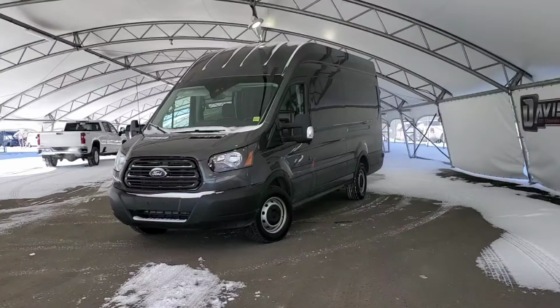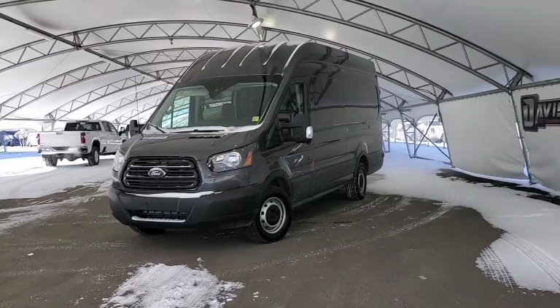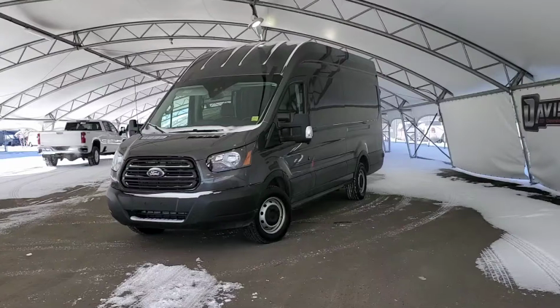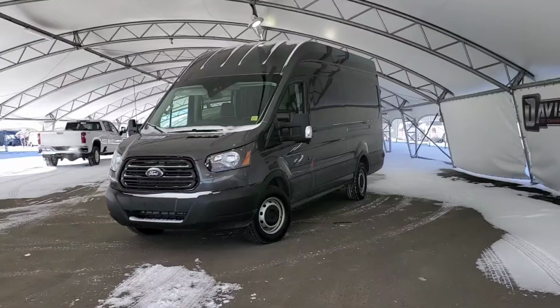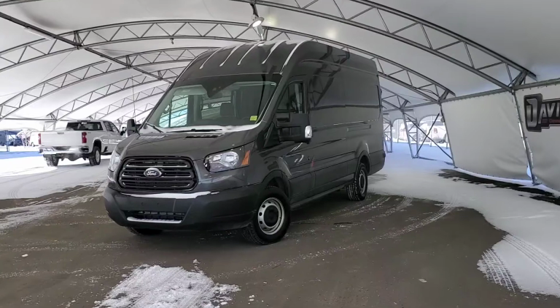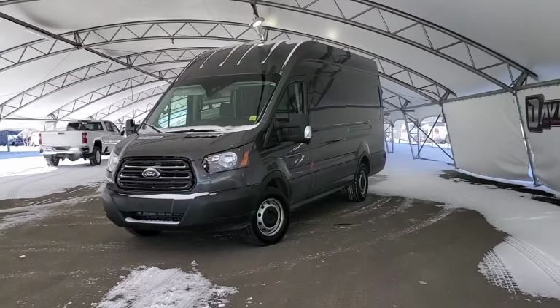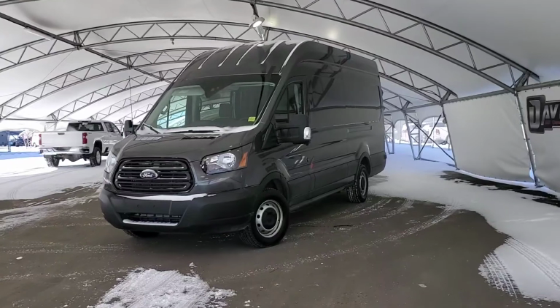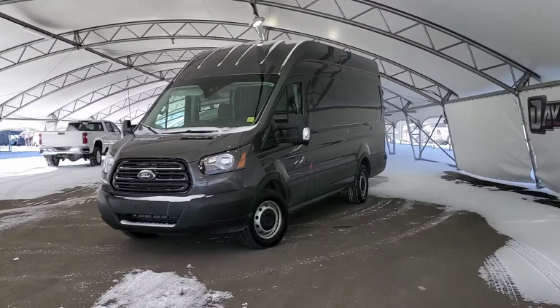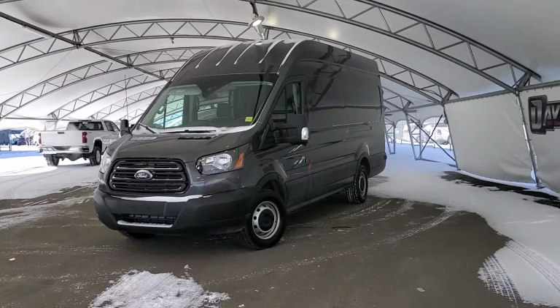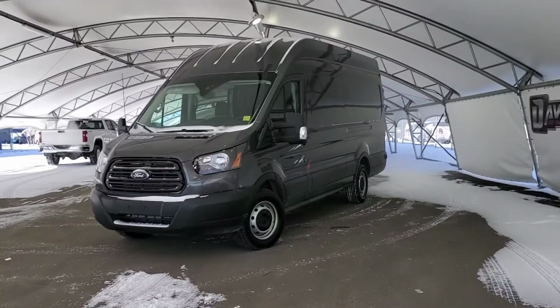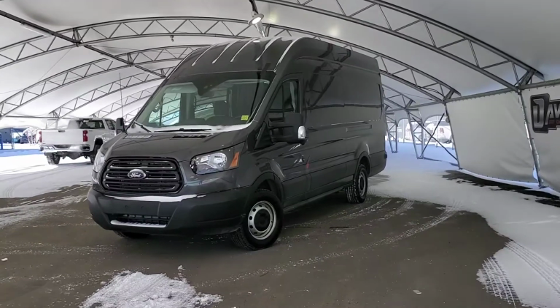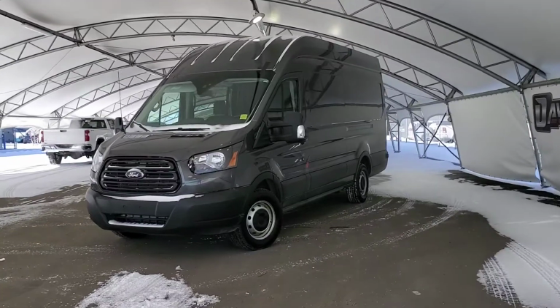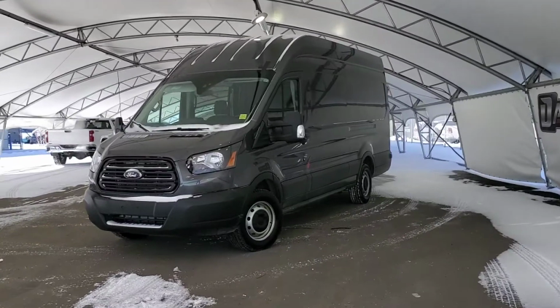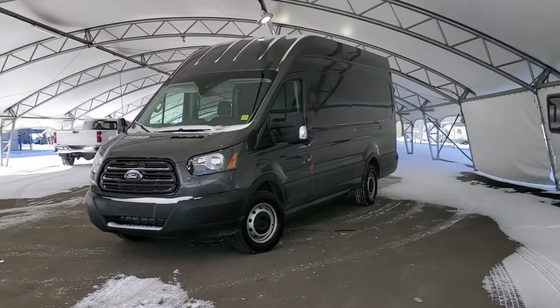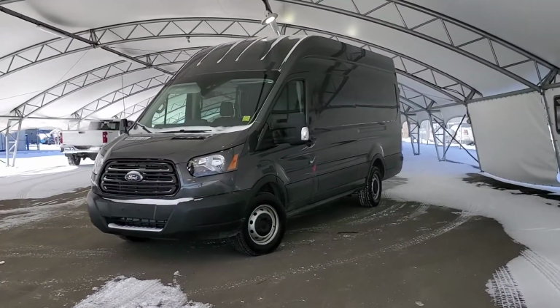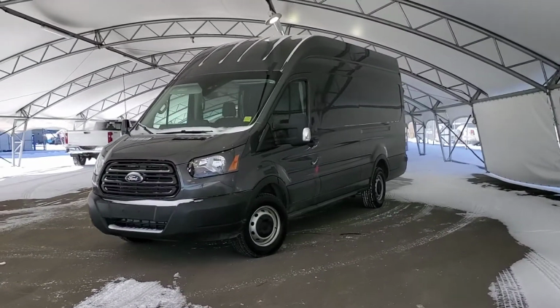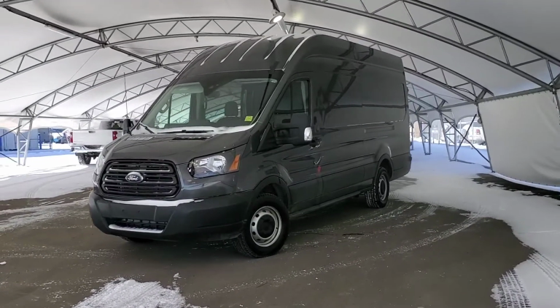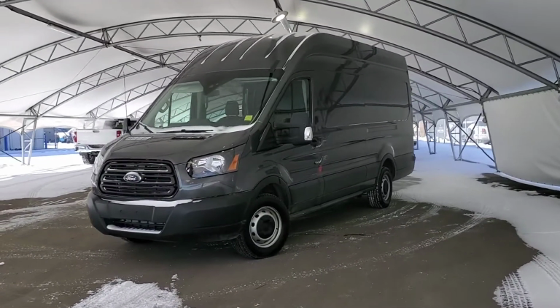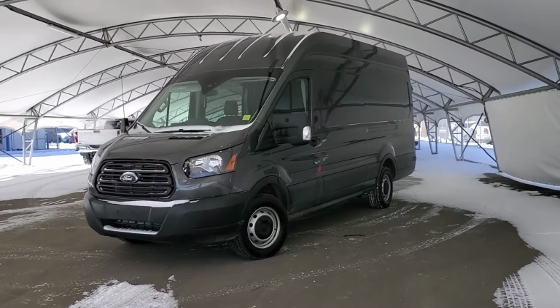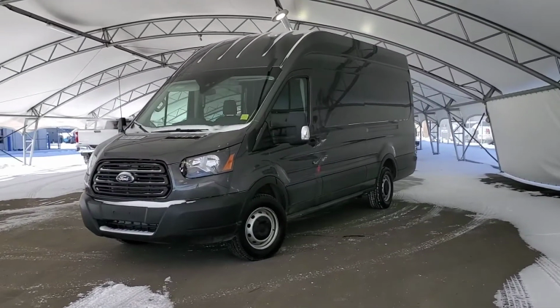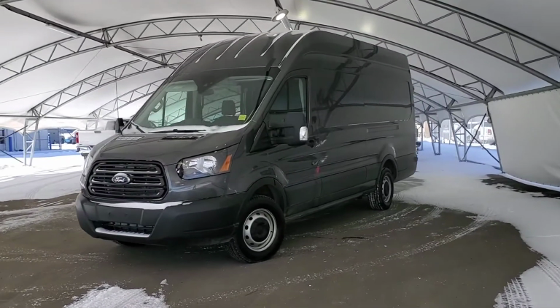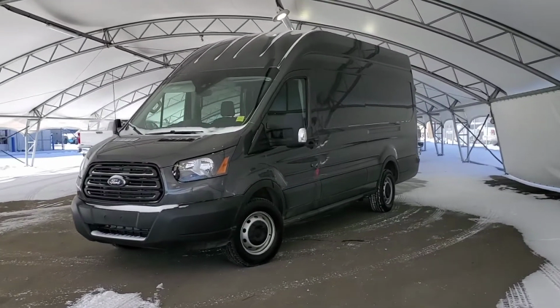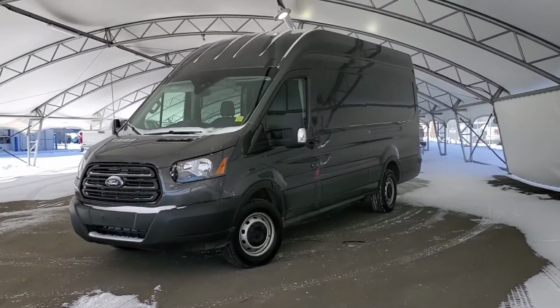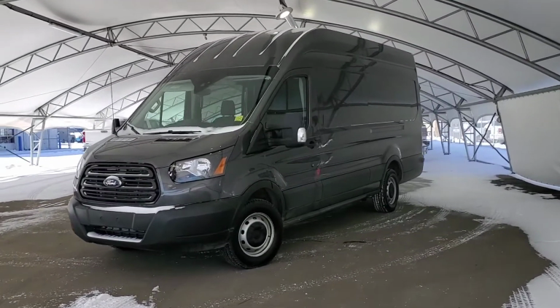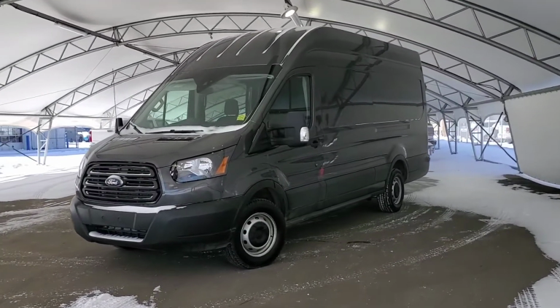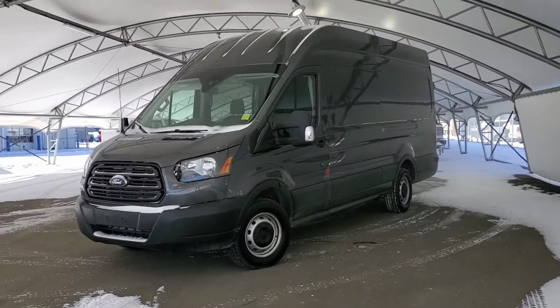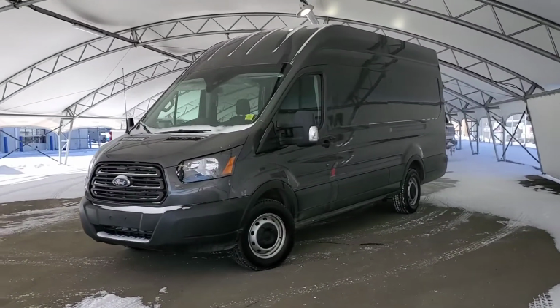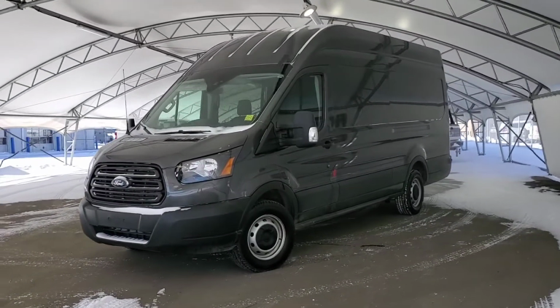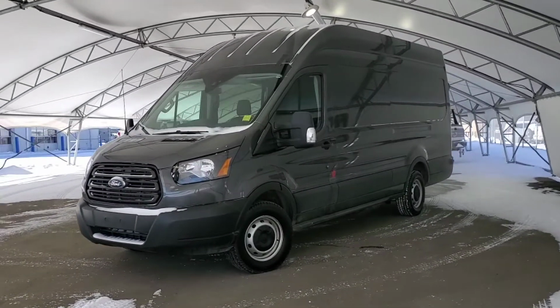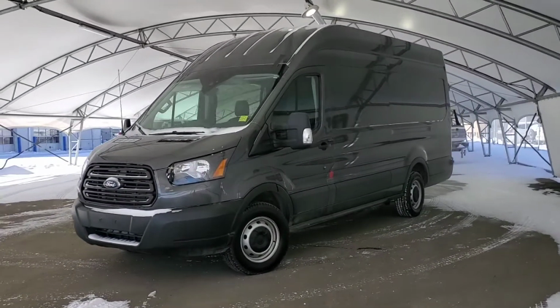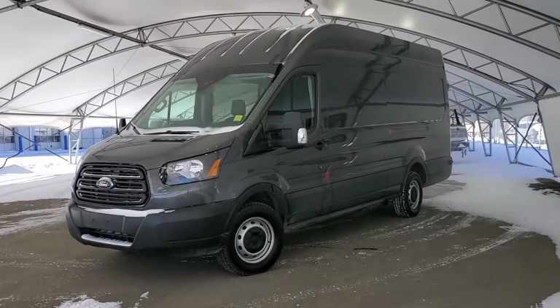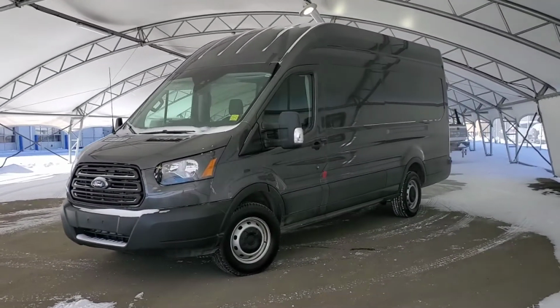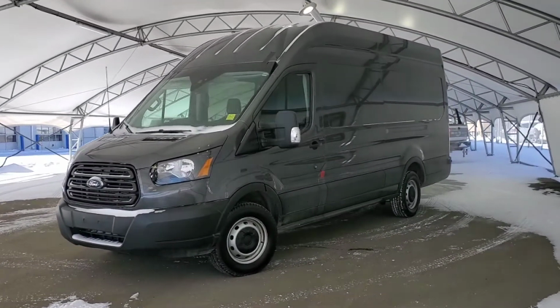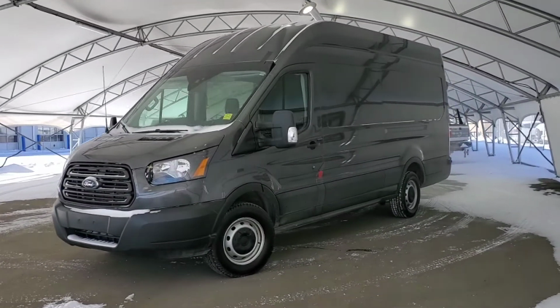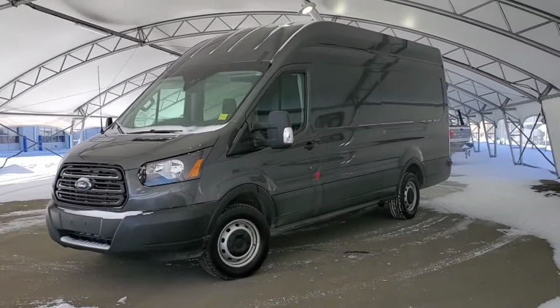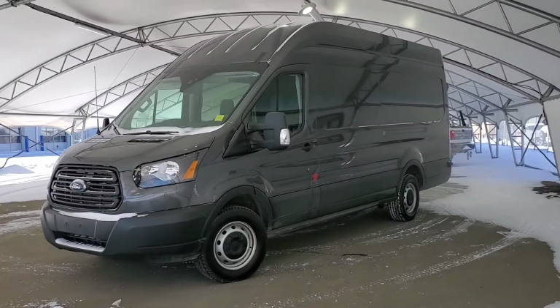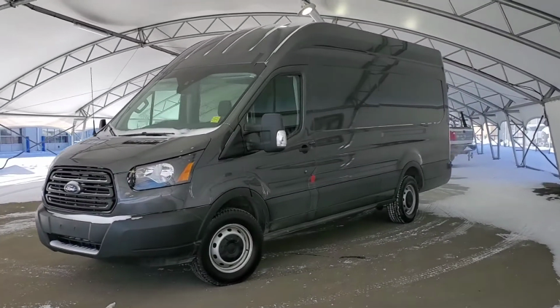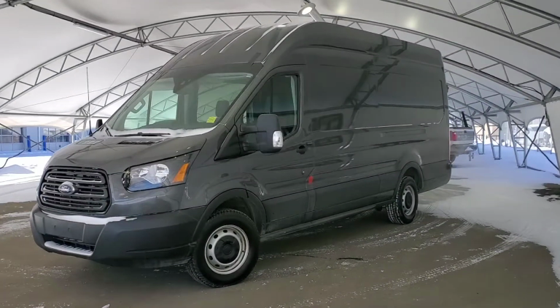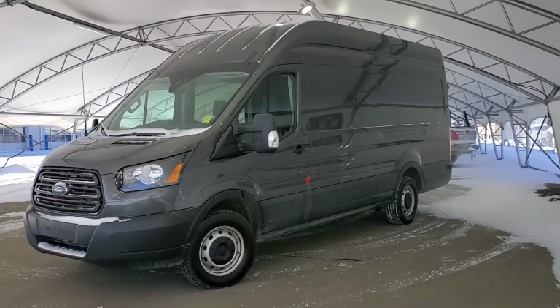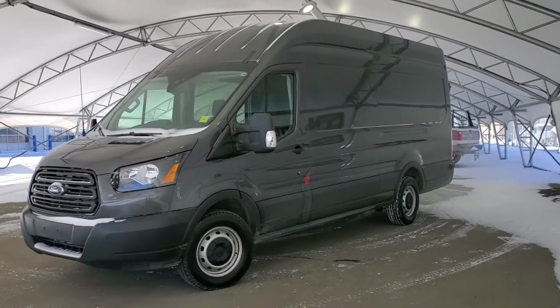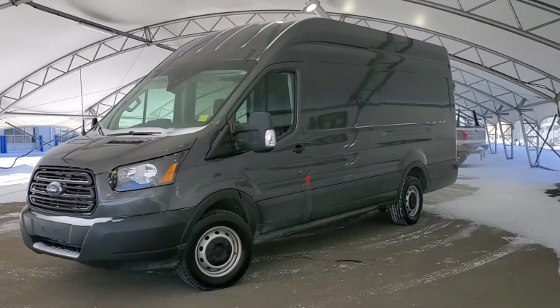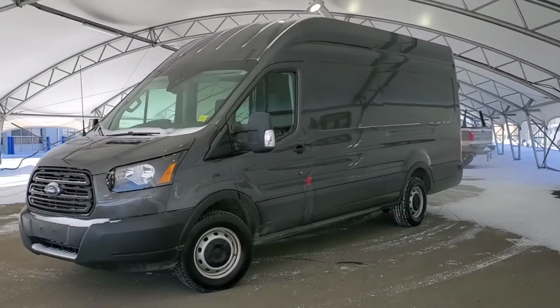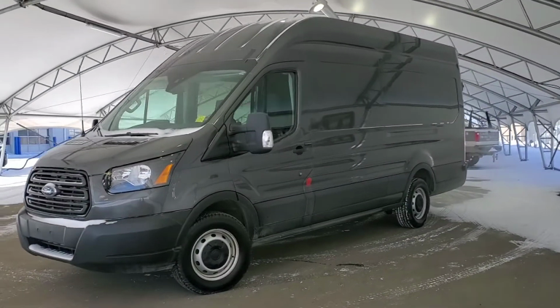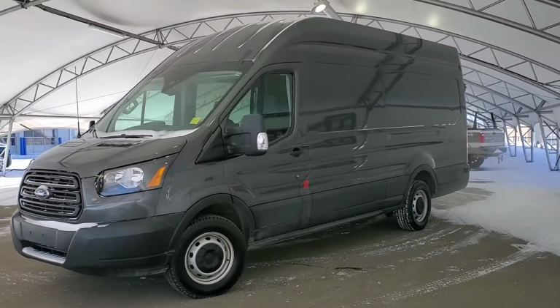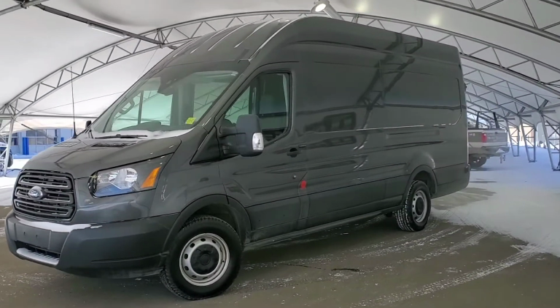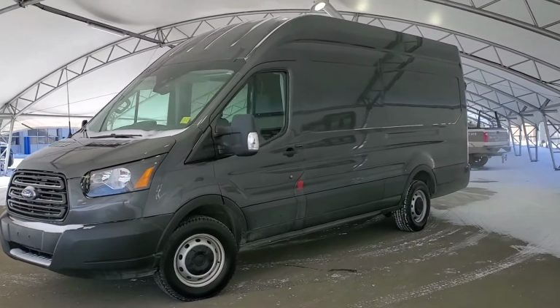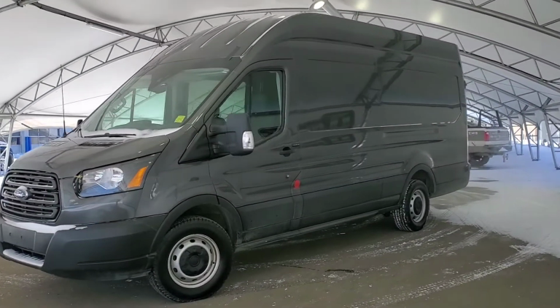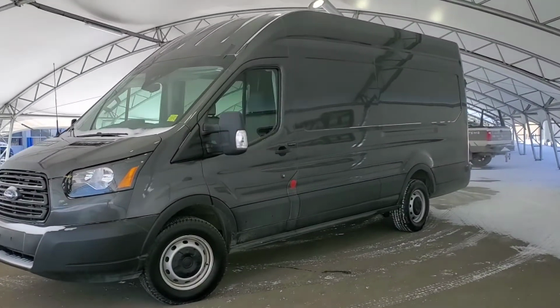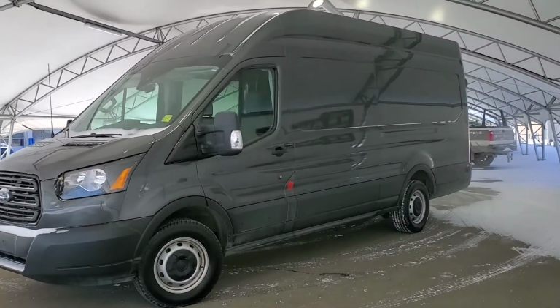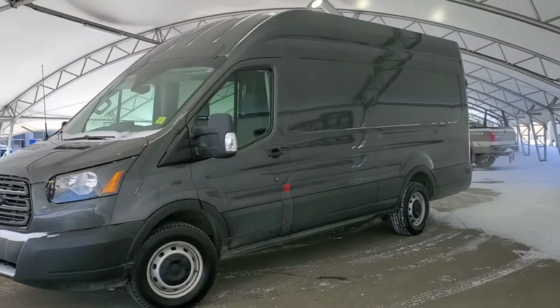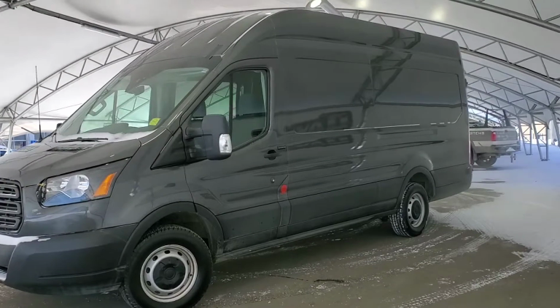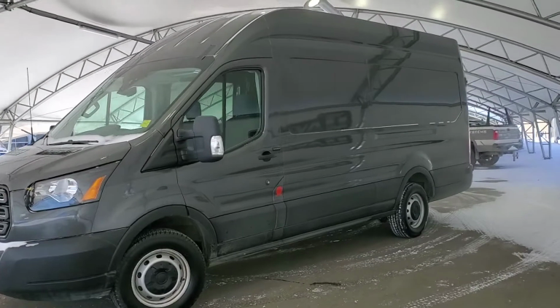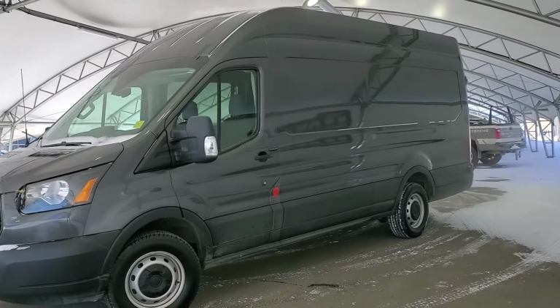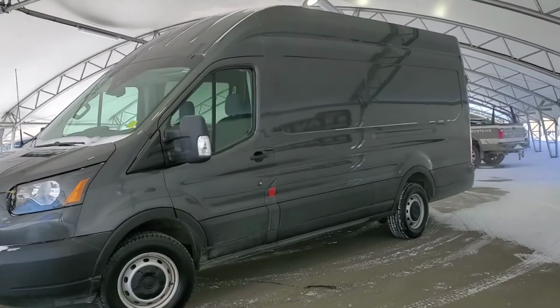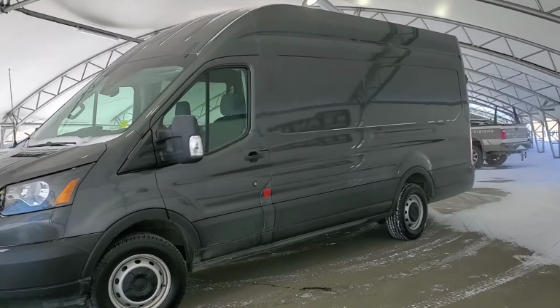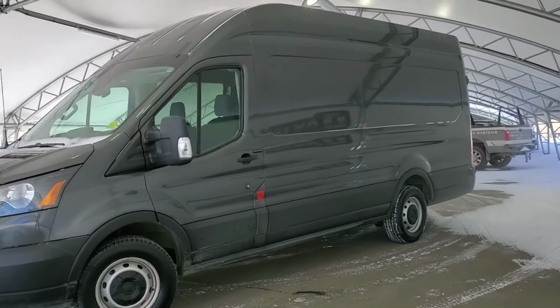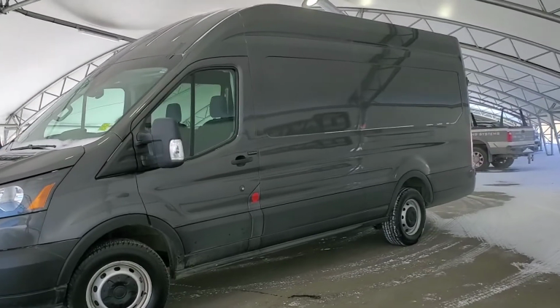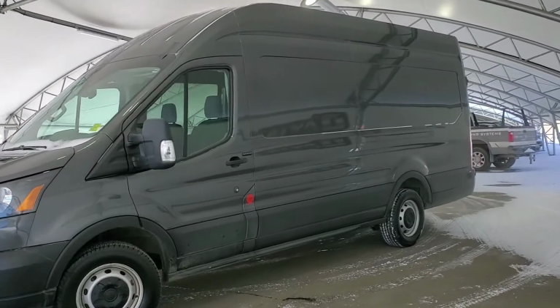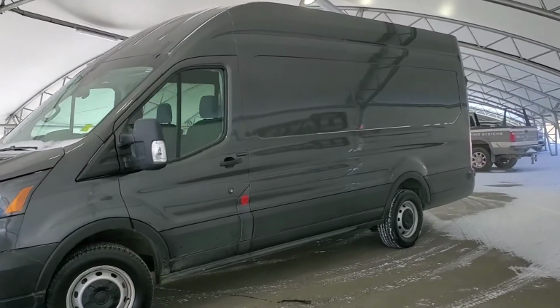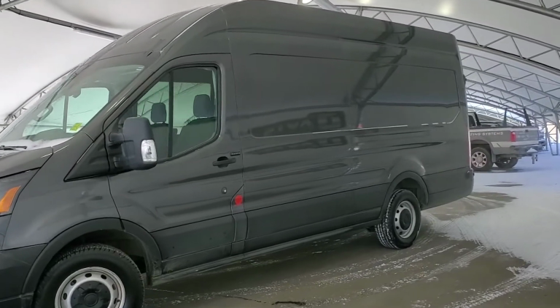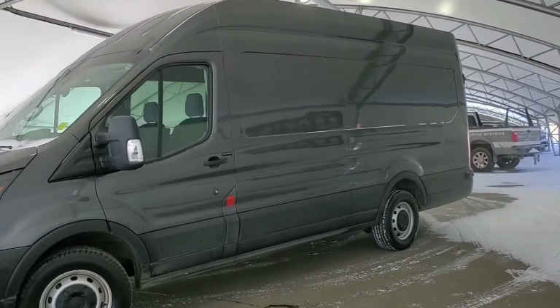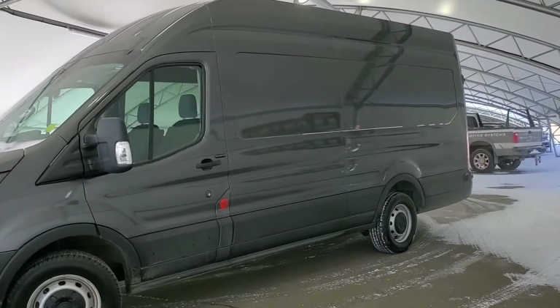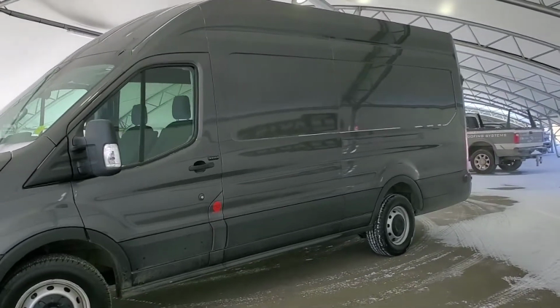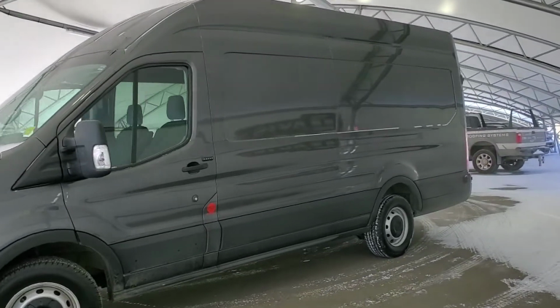Welcome to Davis Chevrolet. Today we have a 2019 Transit F-350 in gray.